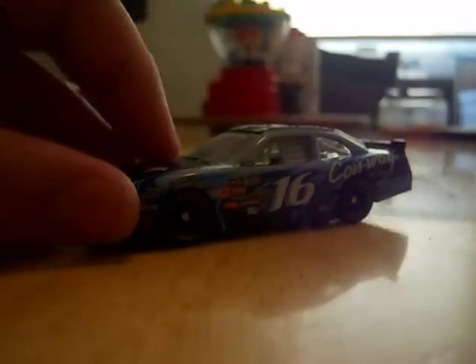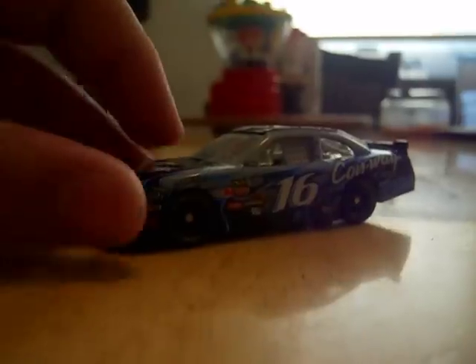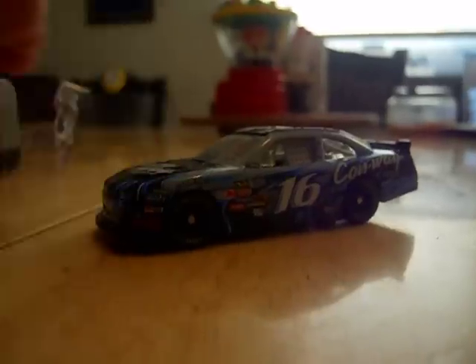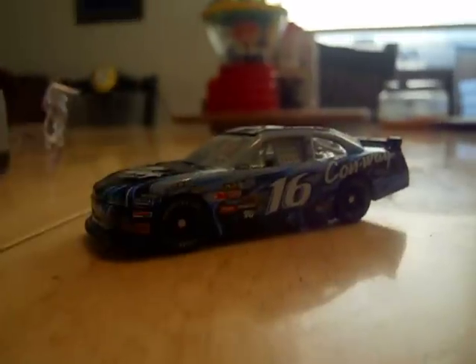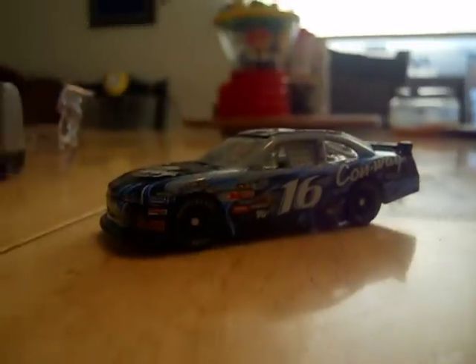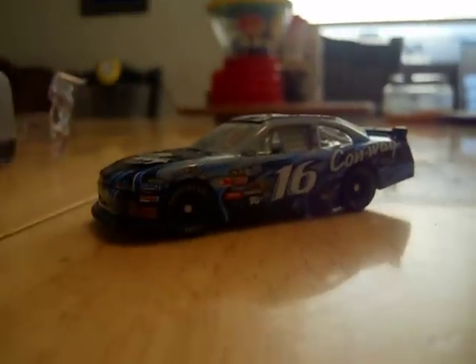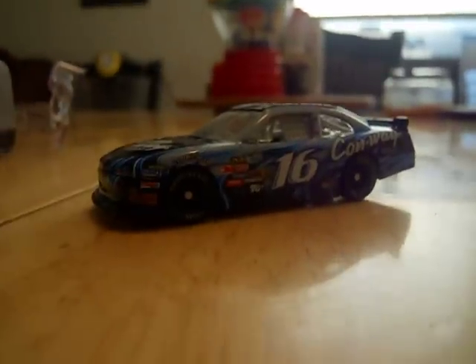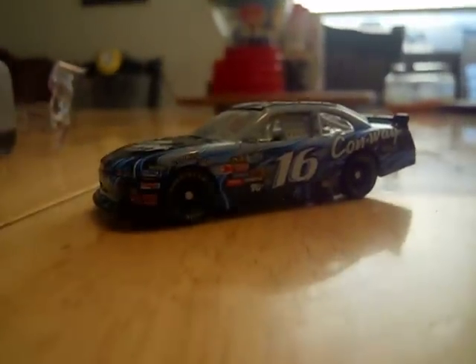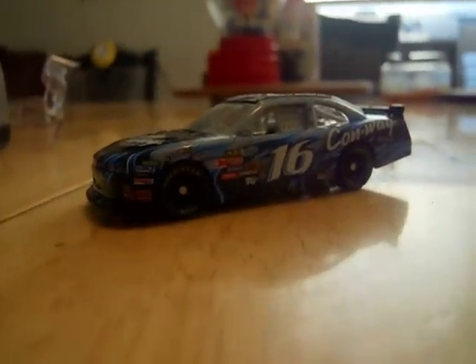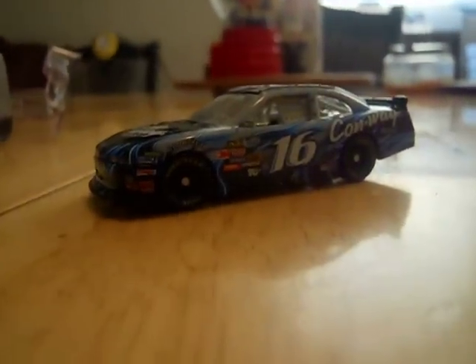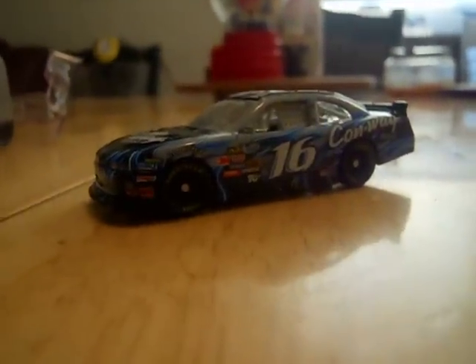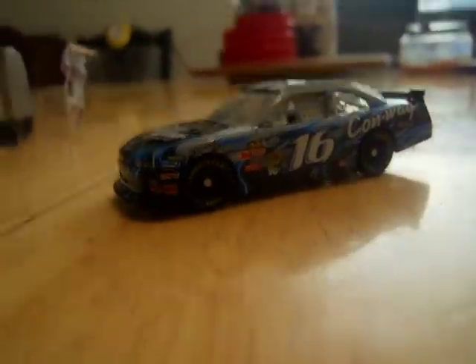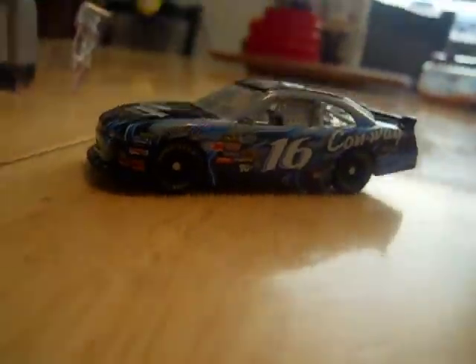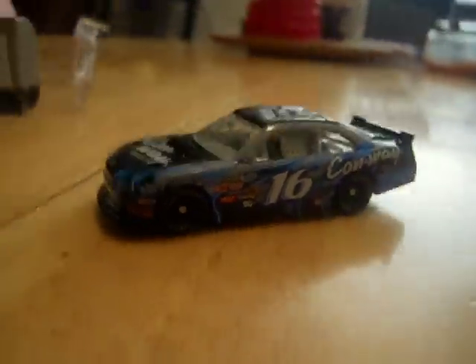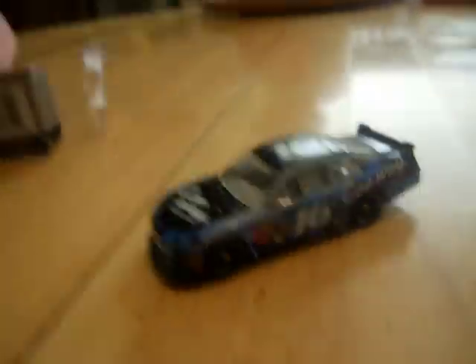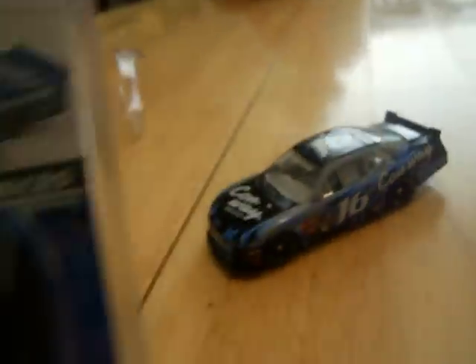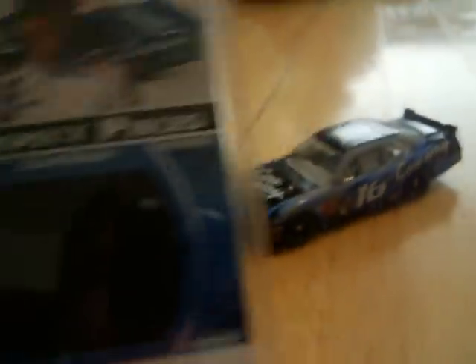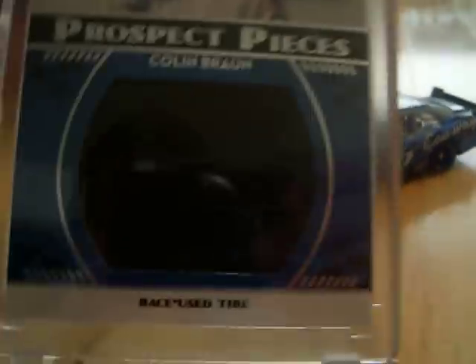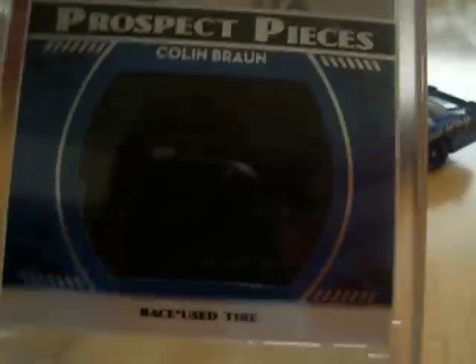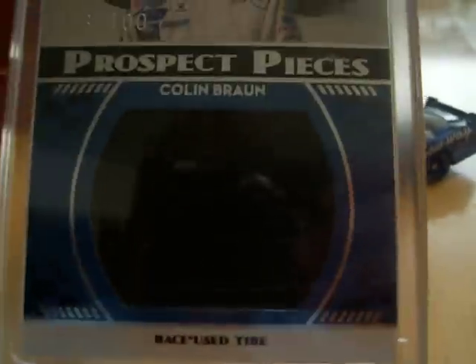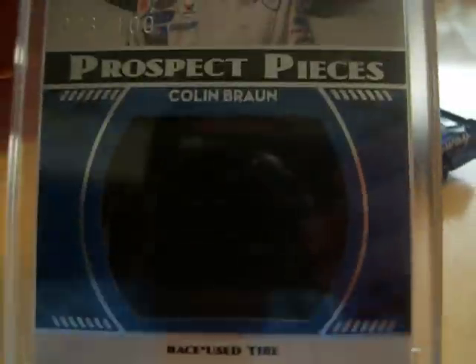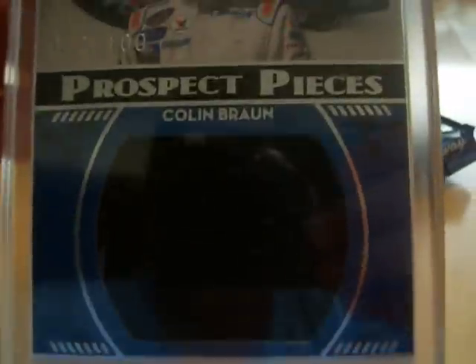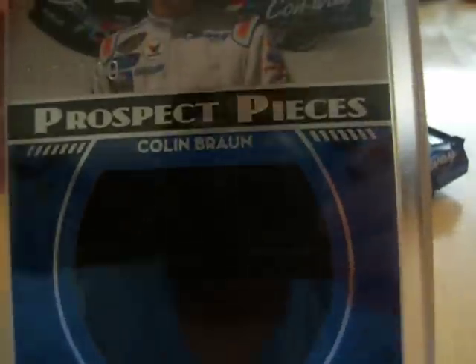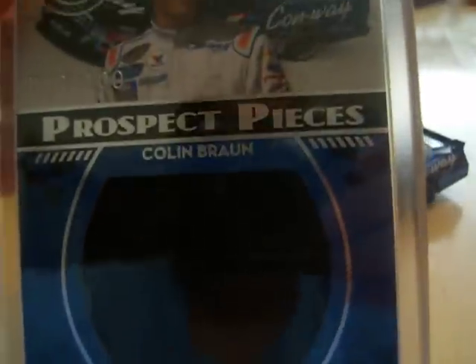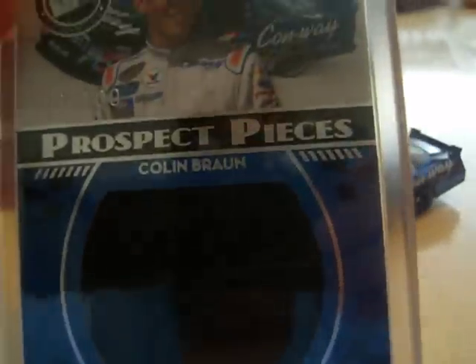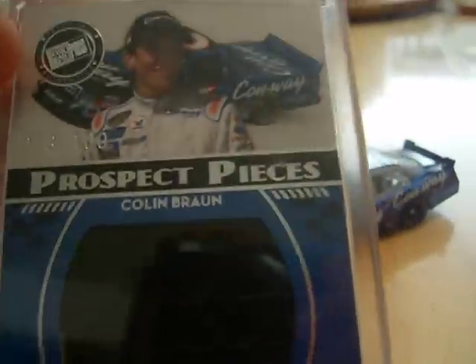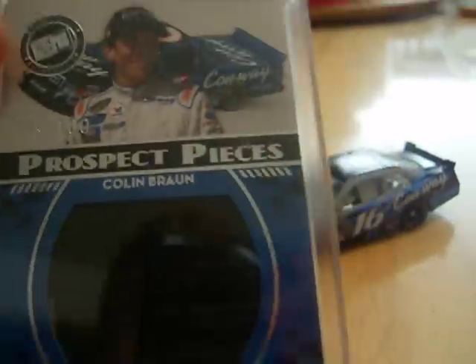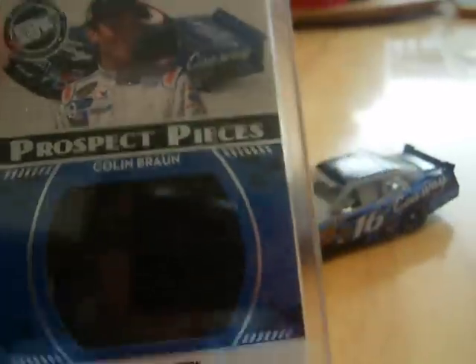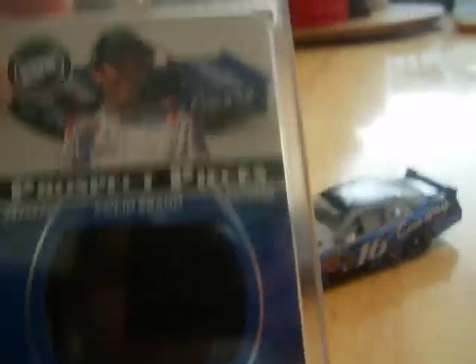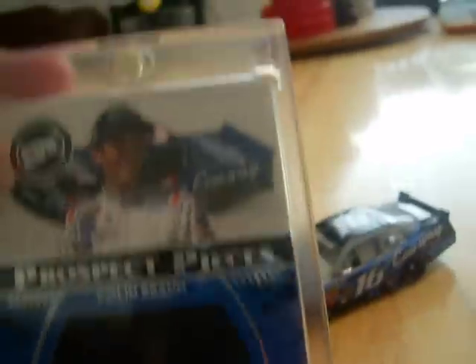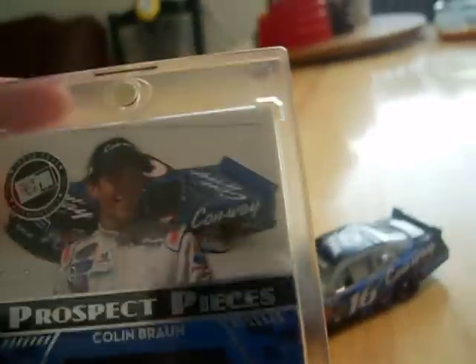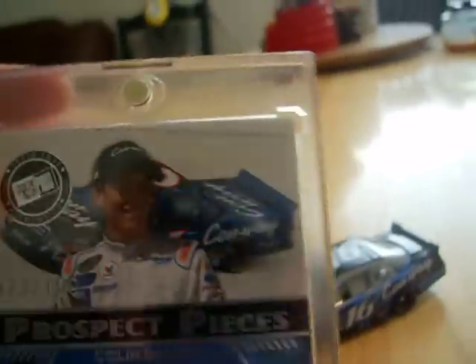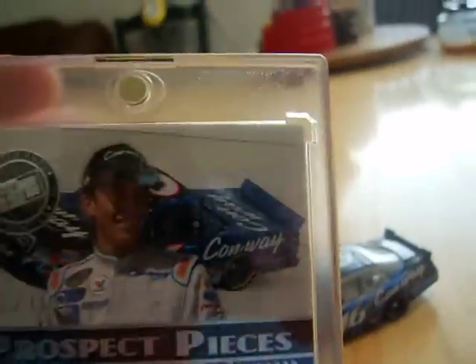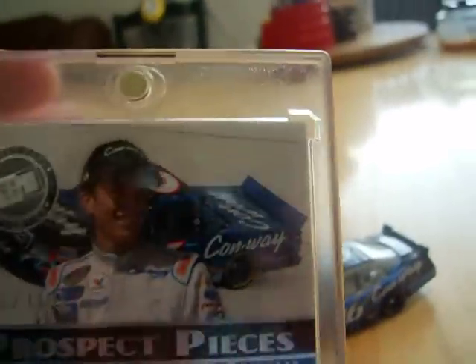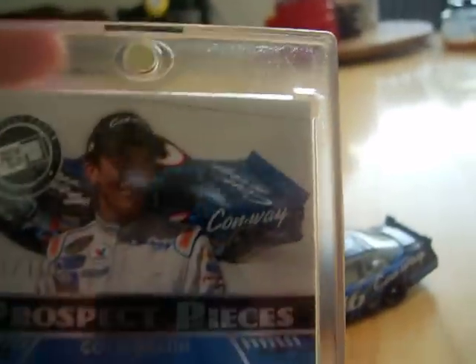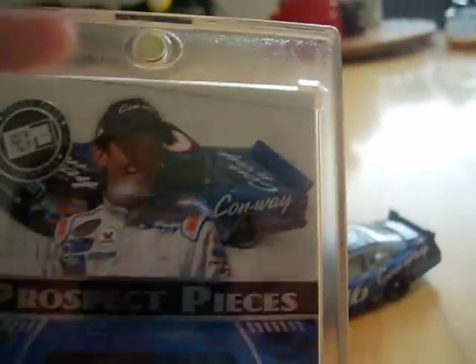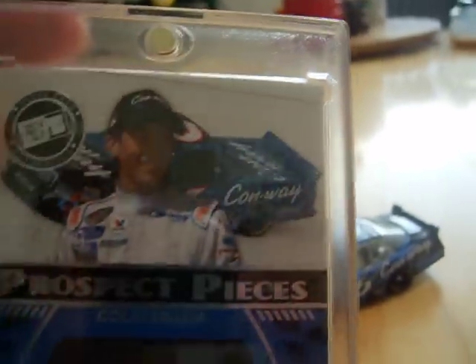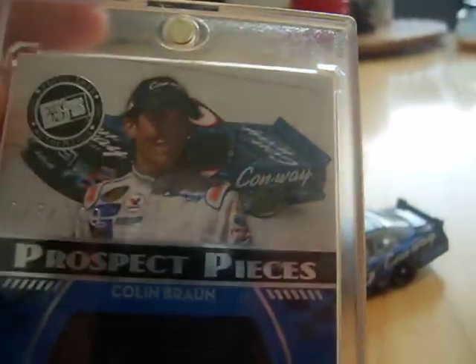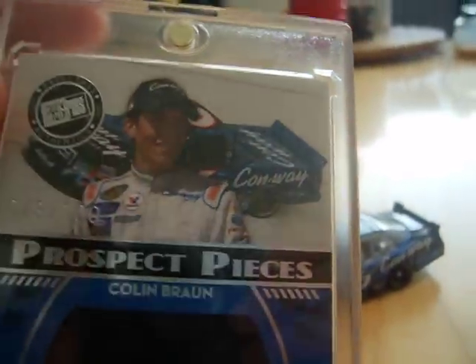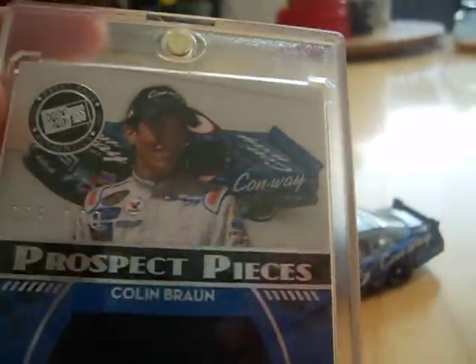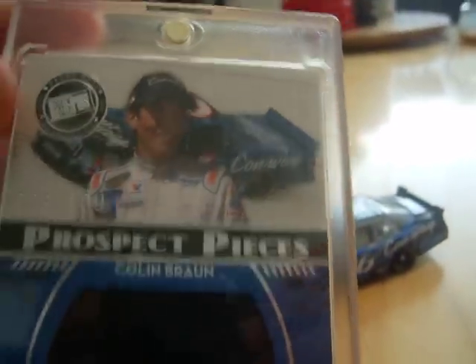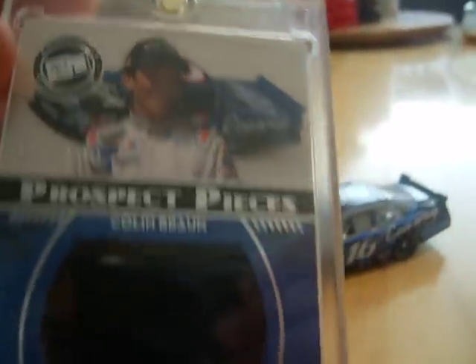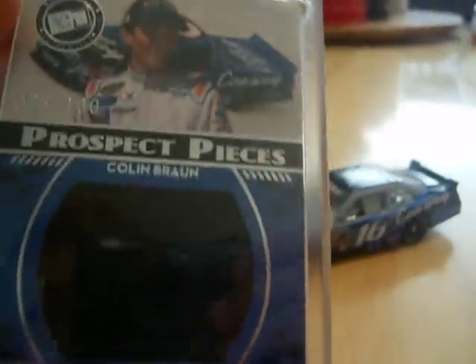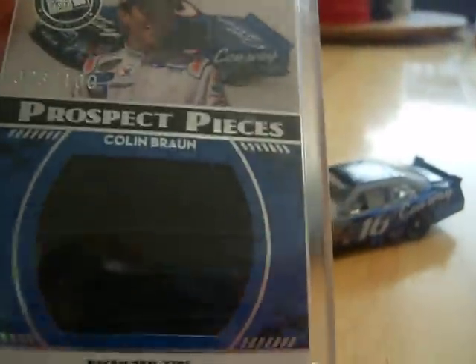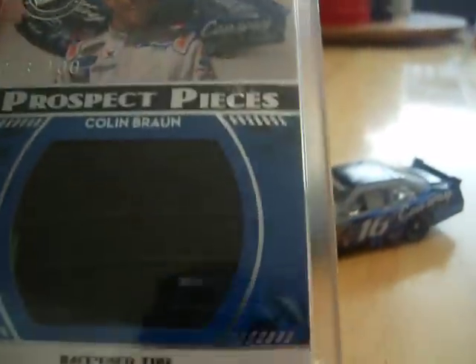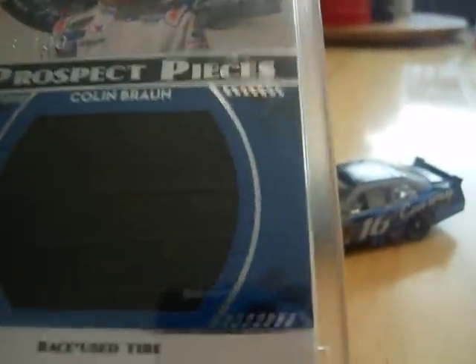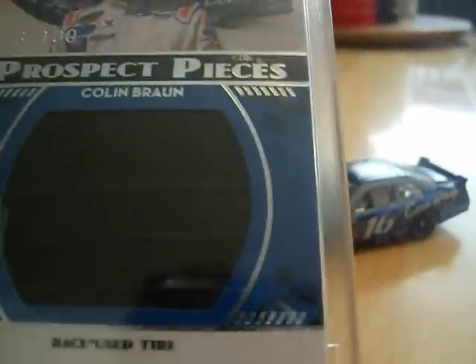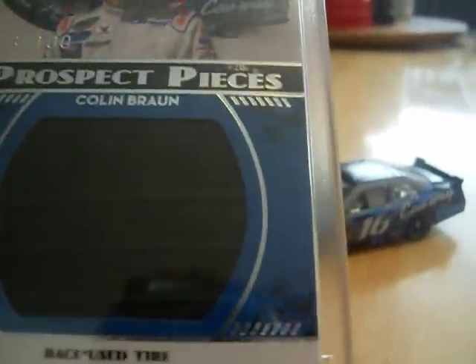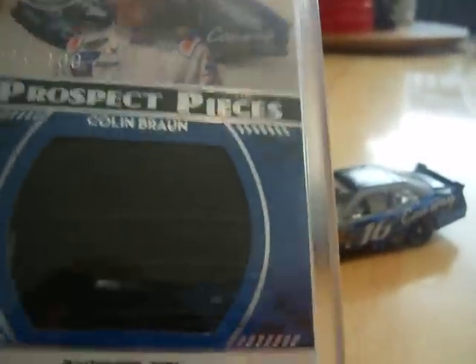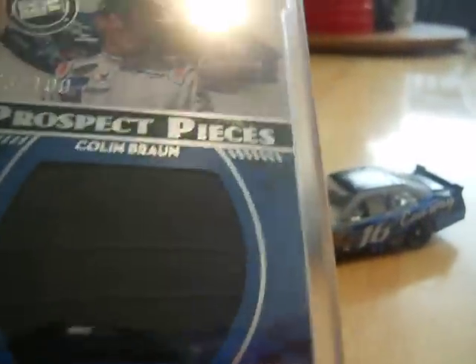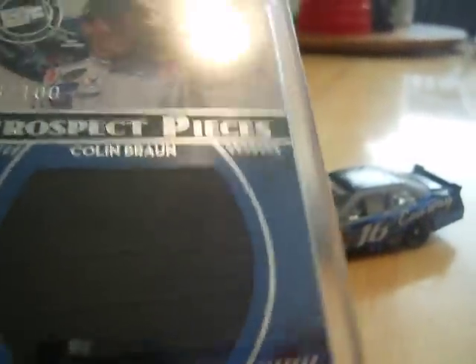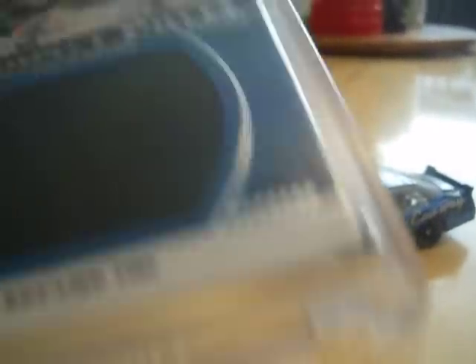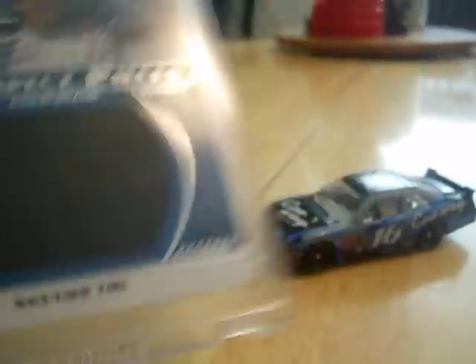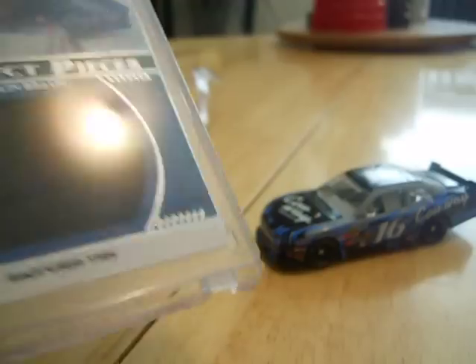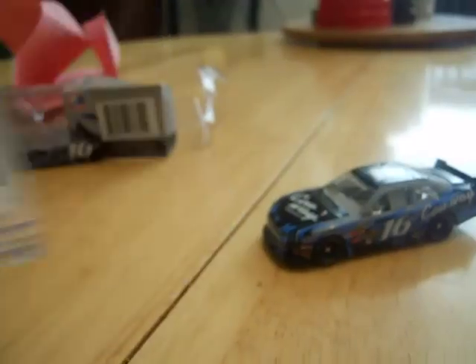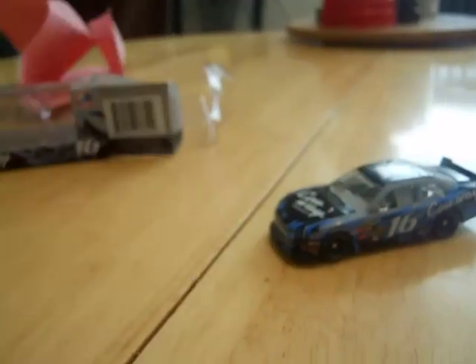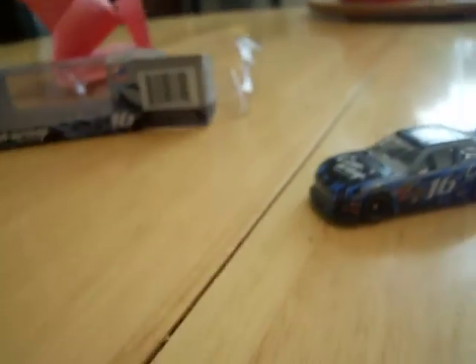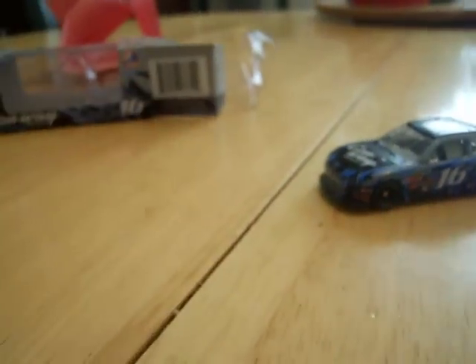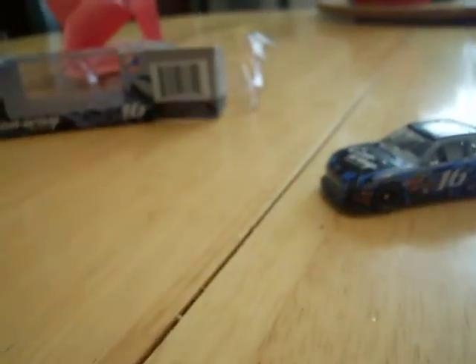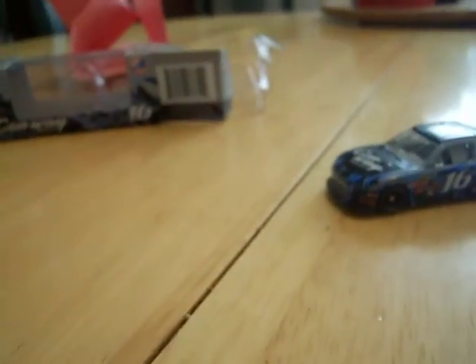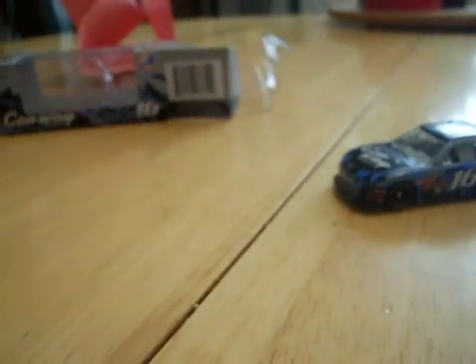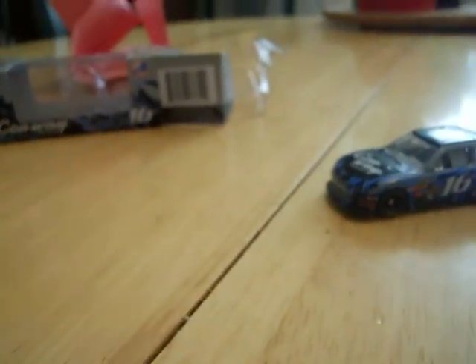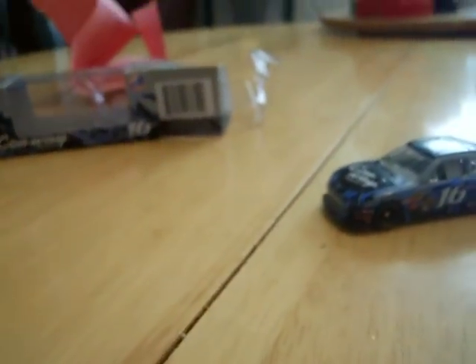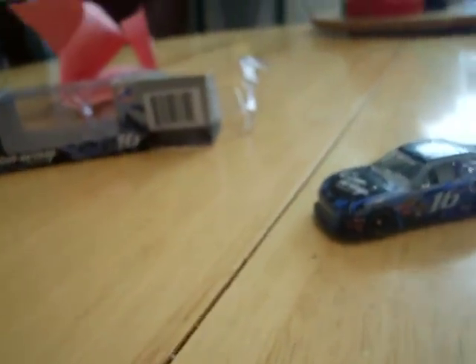I also got today this Colin Brown card. It's awesome. I hope to get this signed by him.